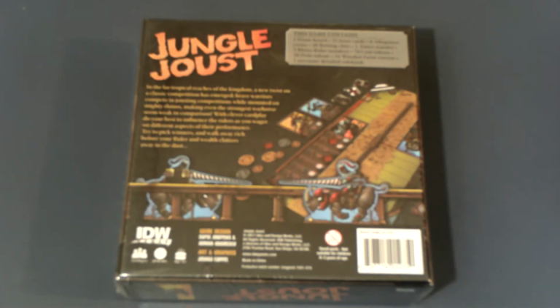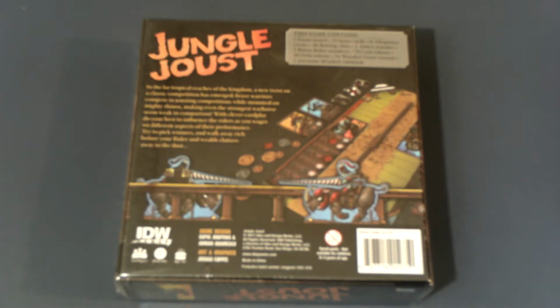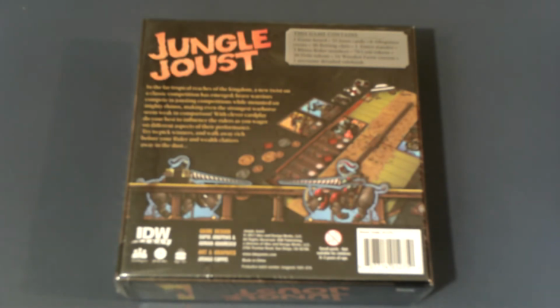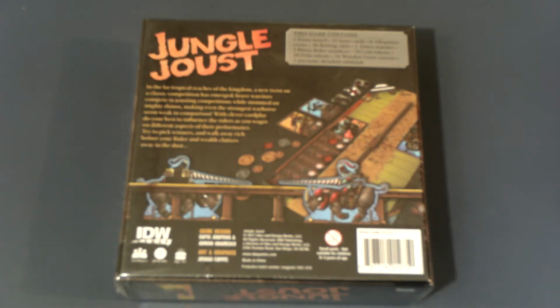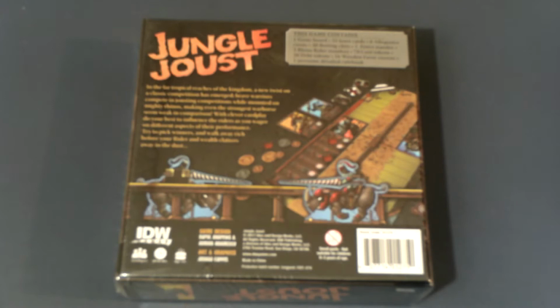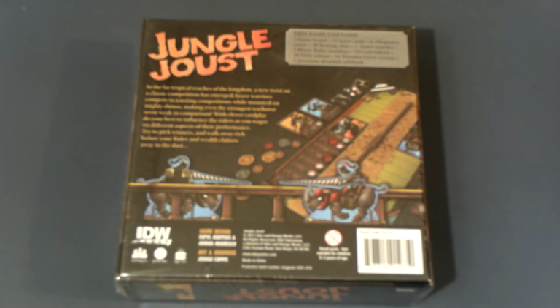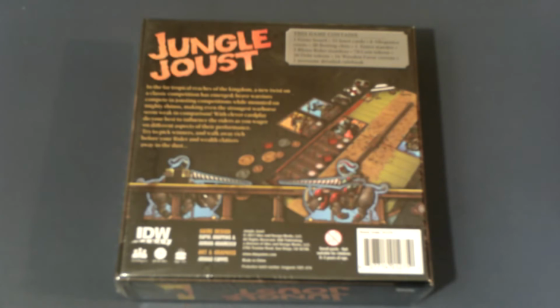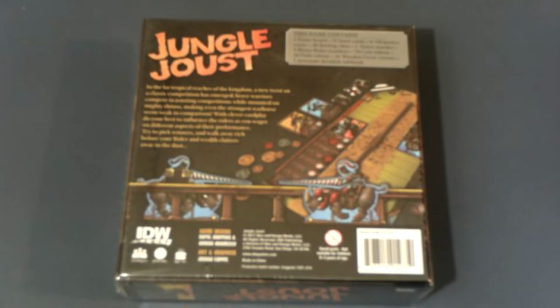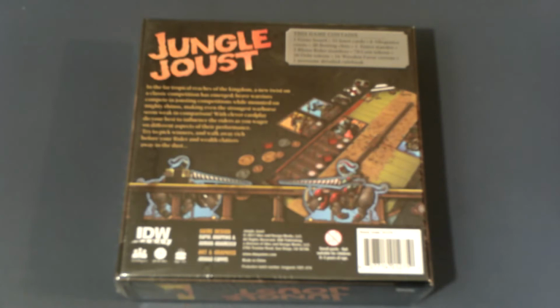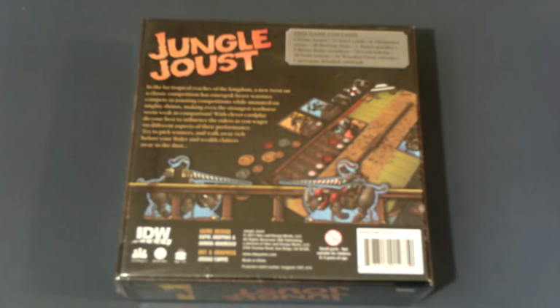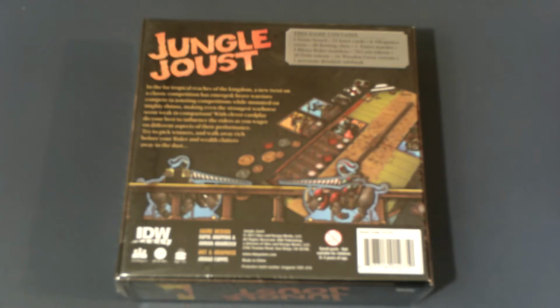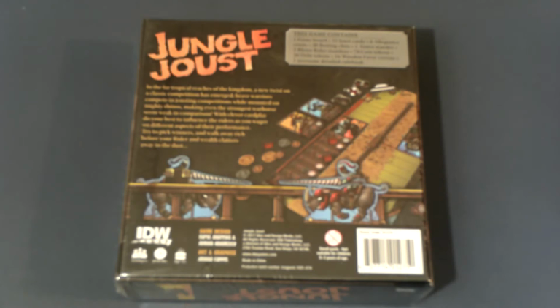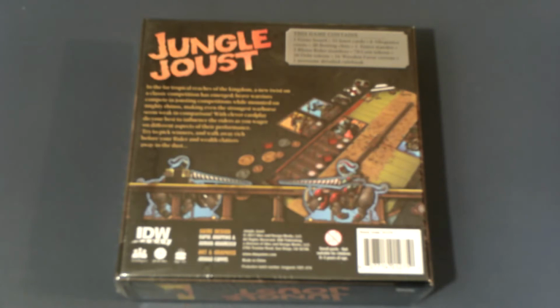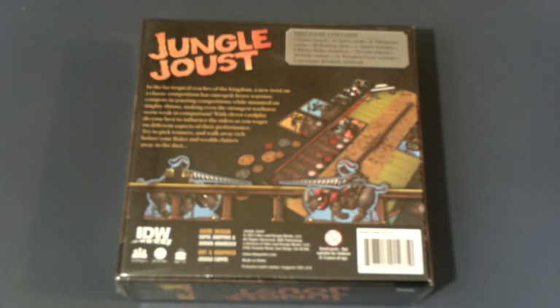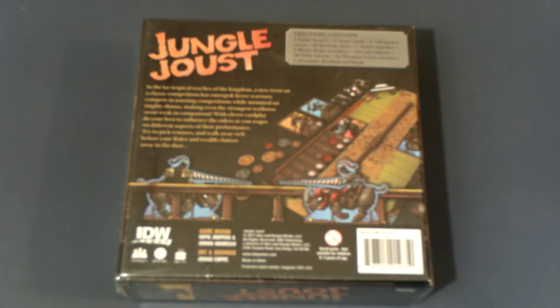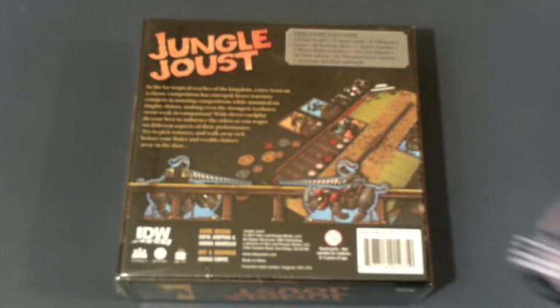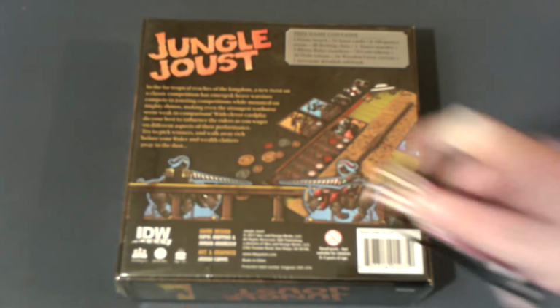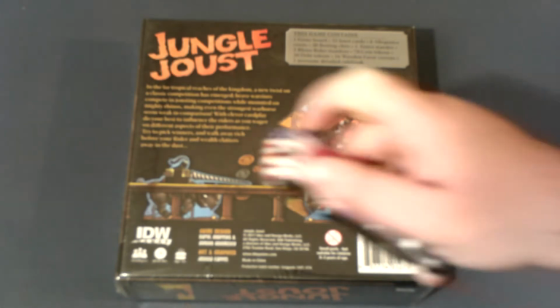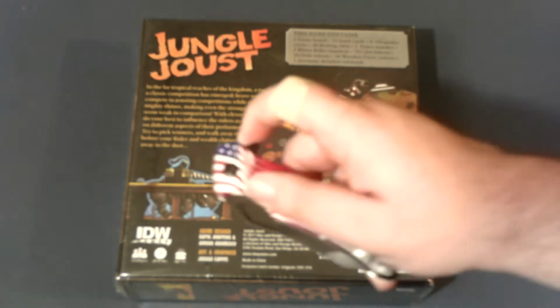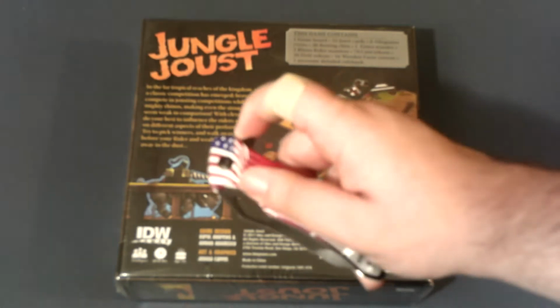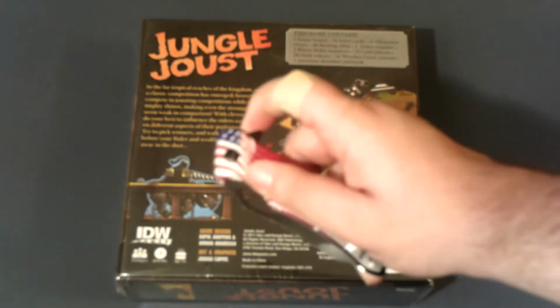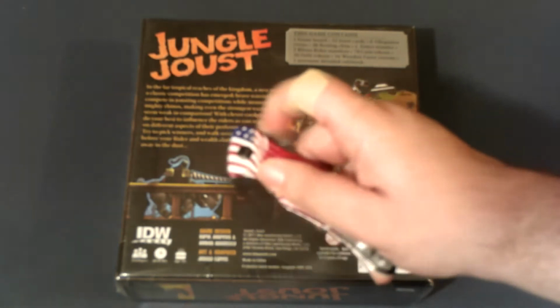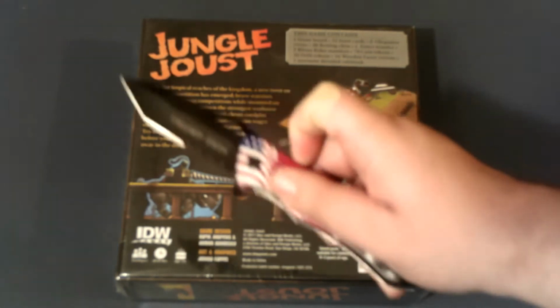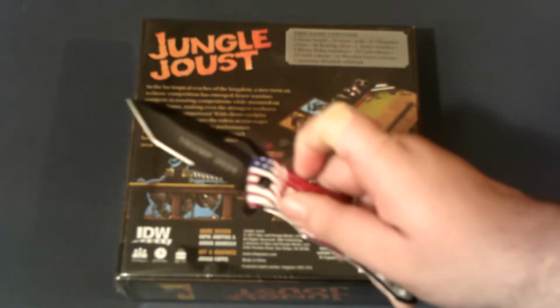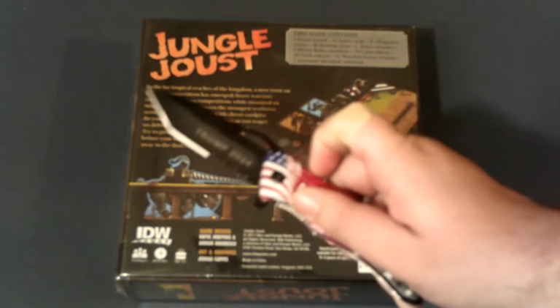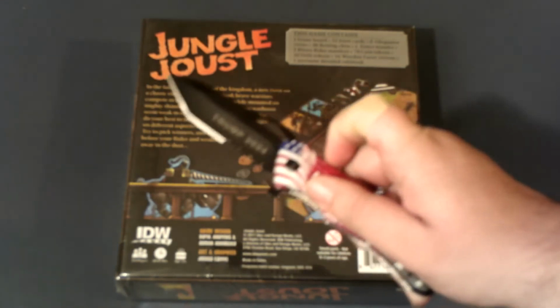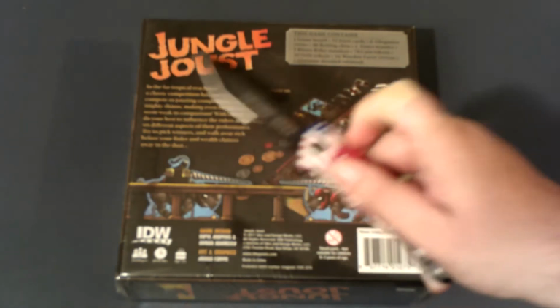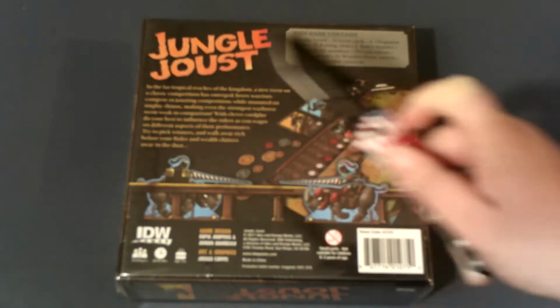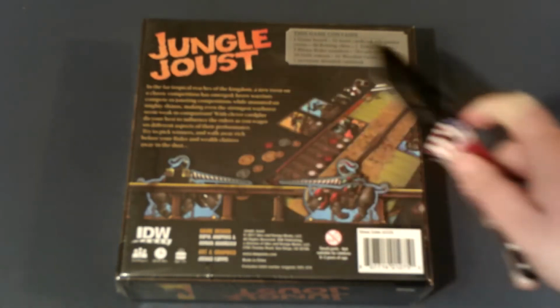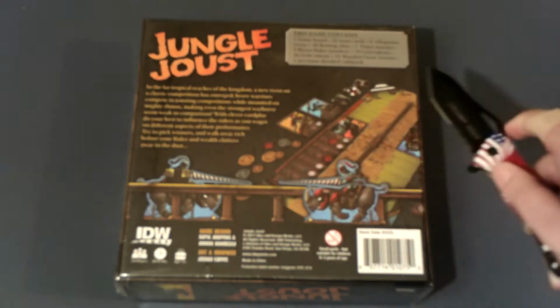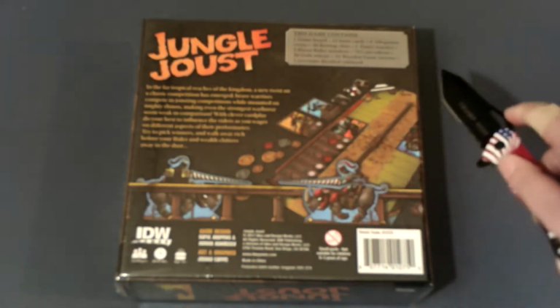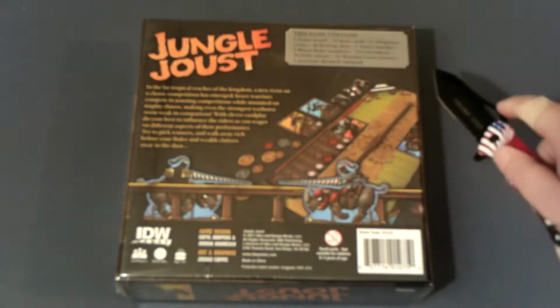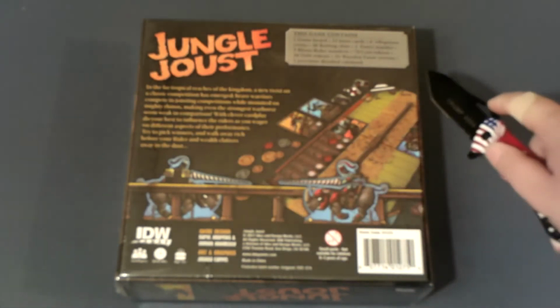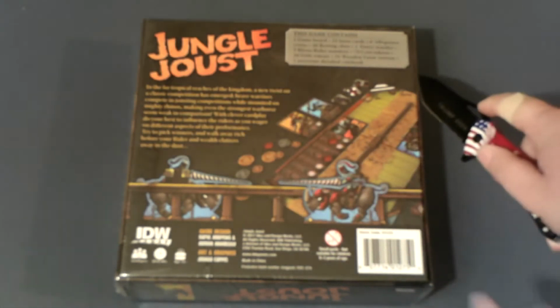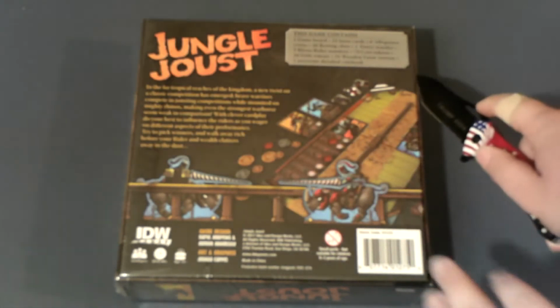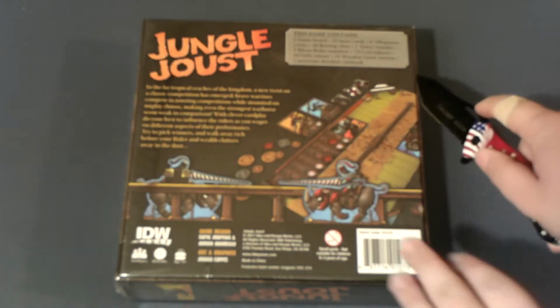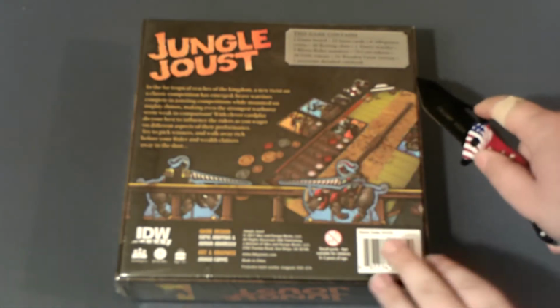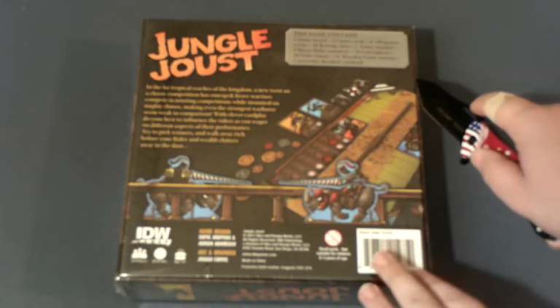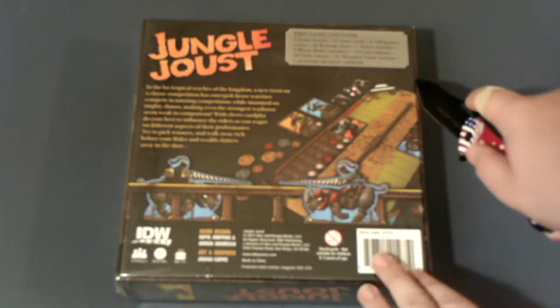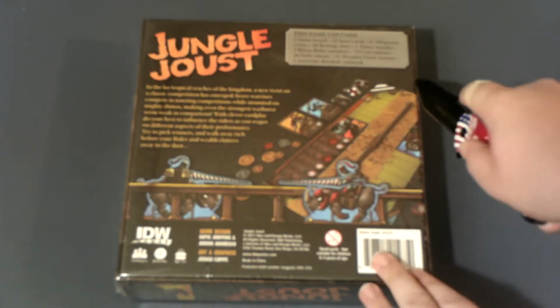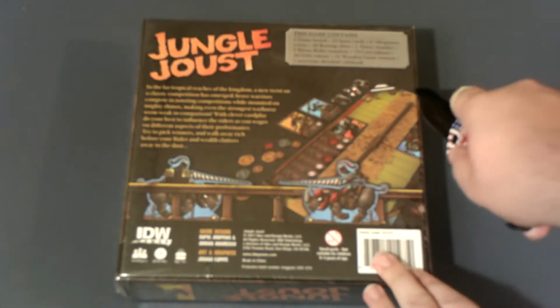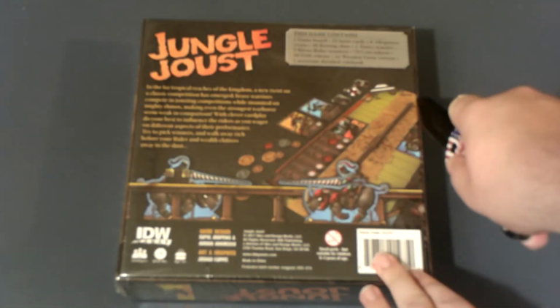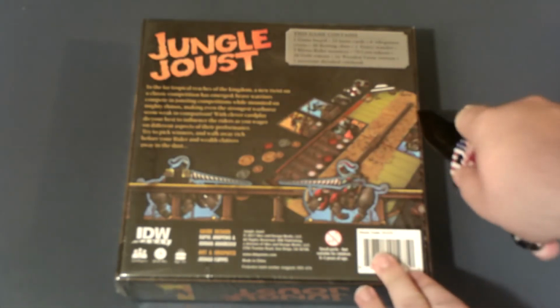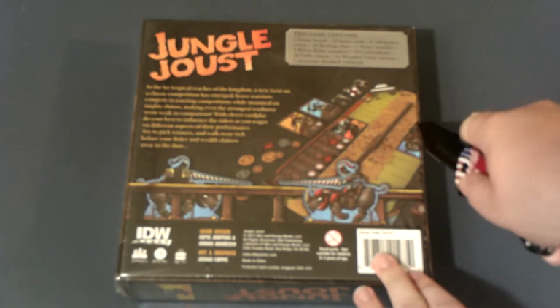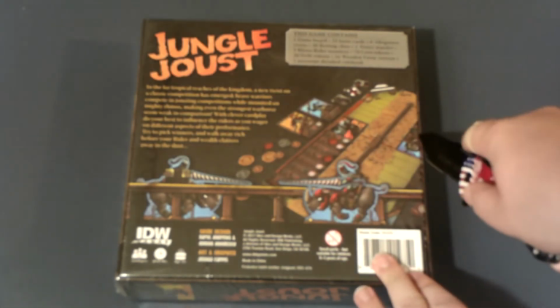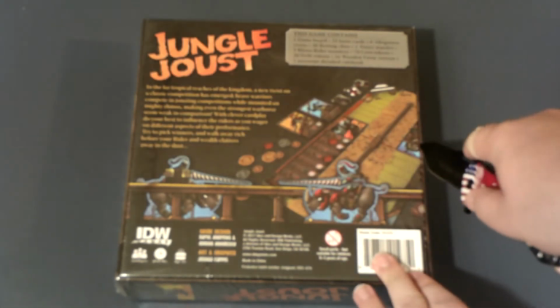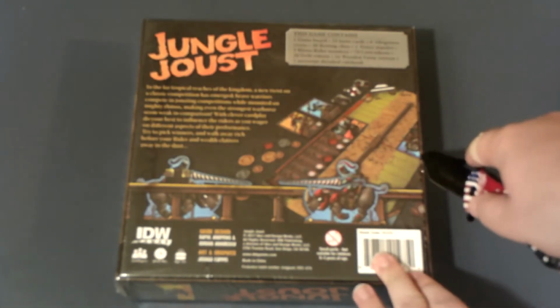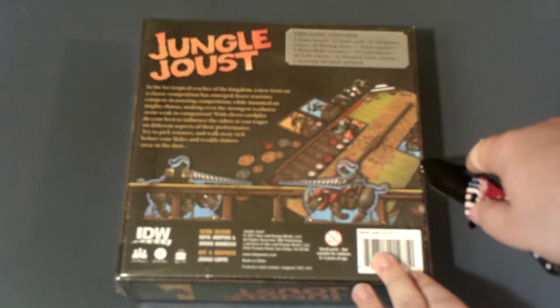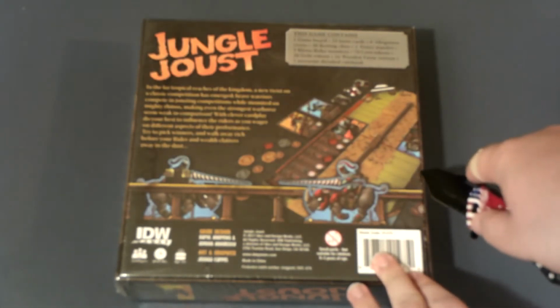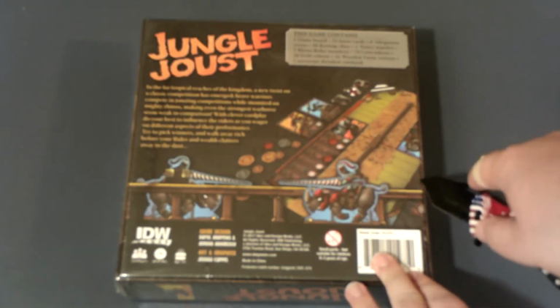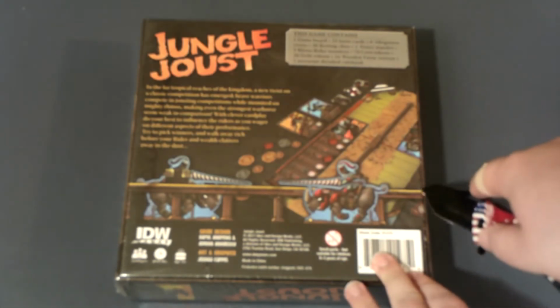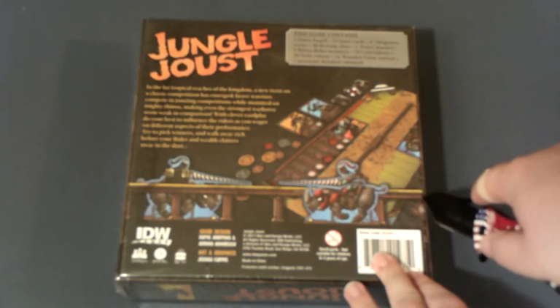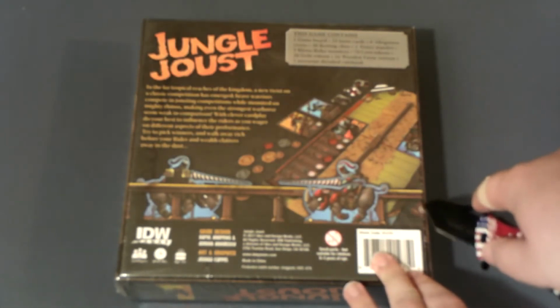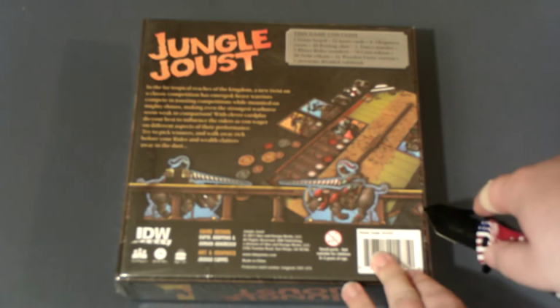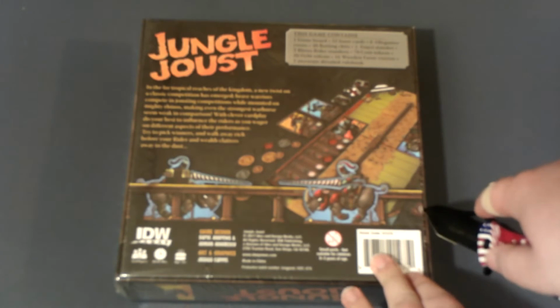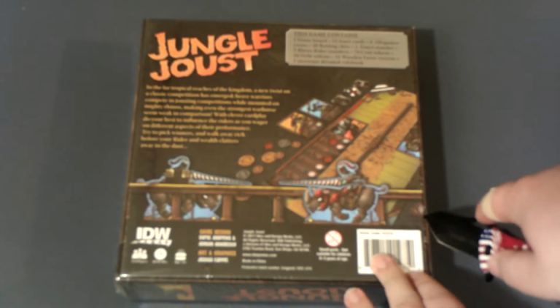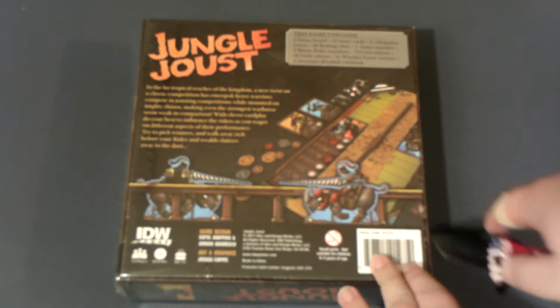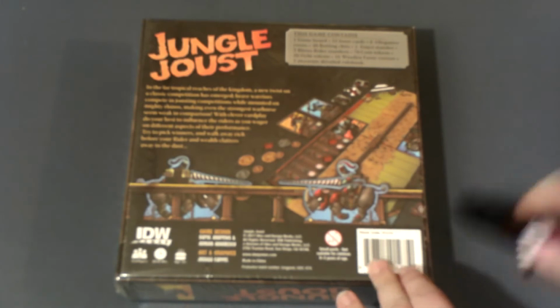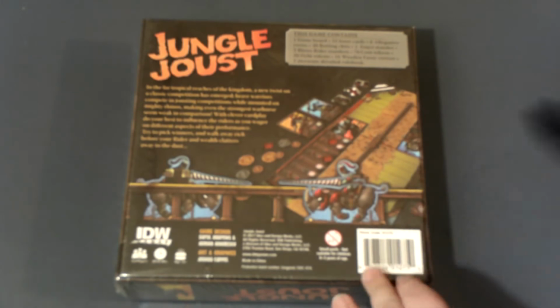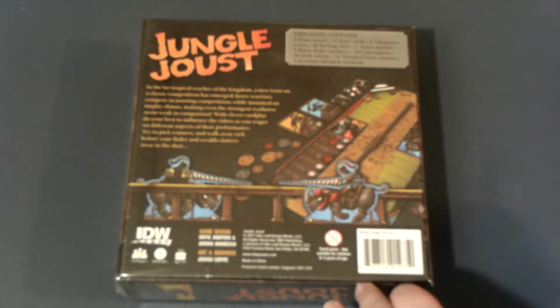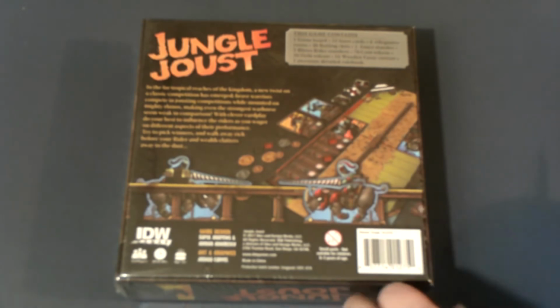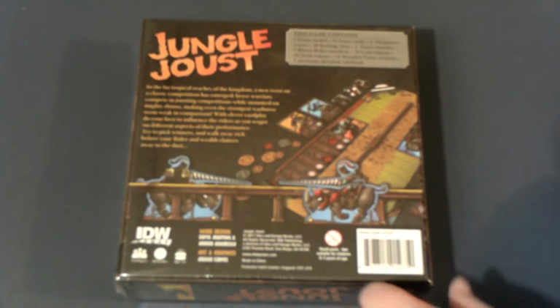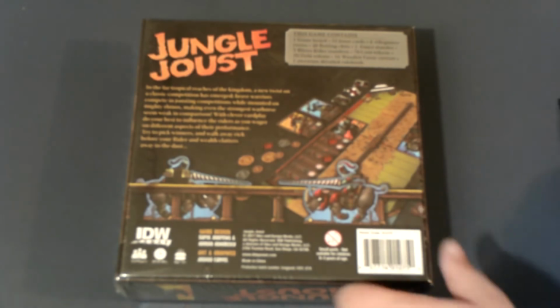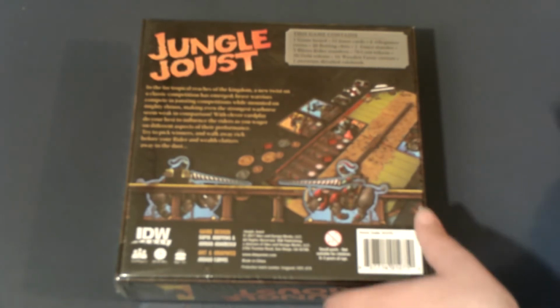I am curious, so with all that said, let's have a look and see what Jungle Joust has to offer us.